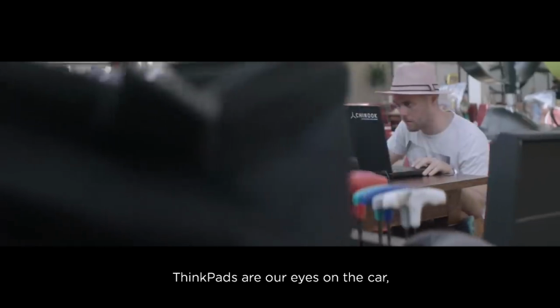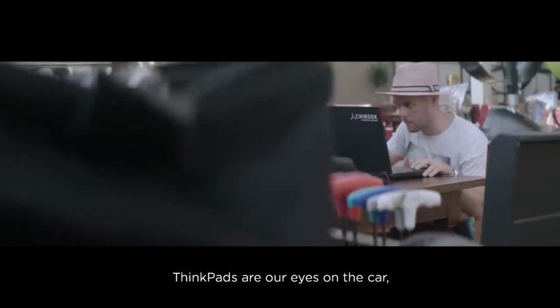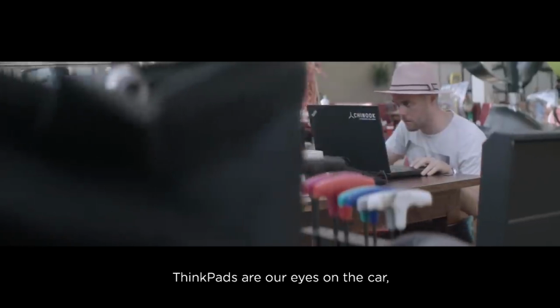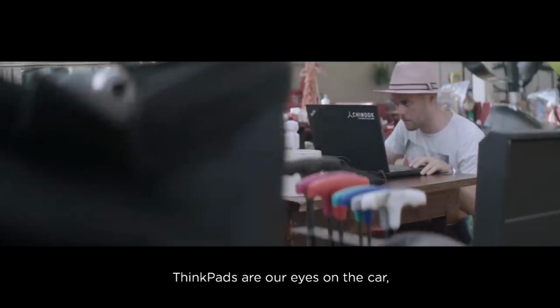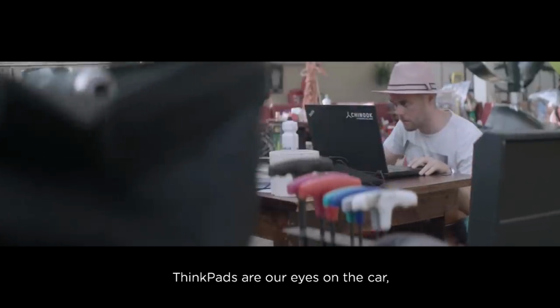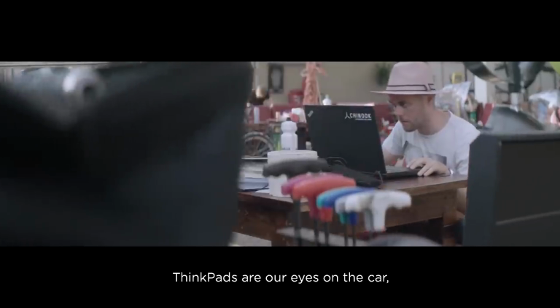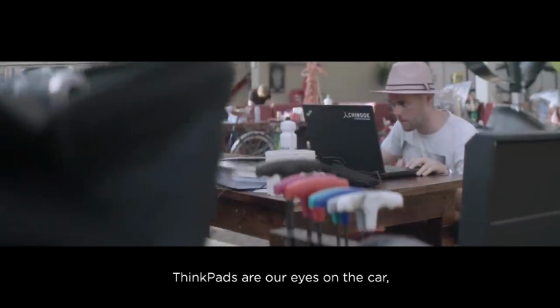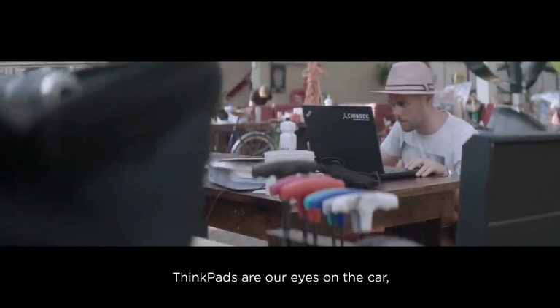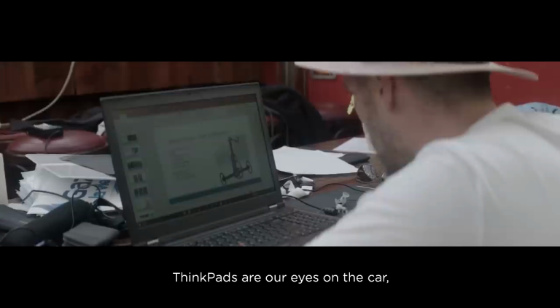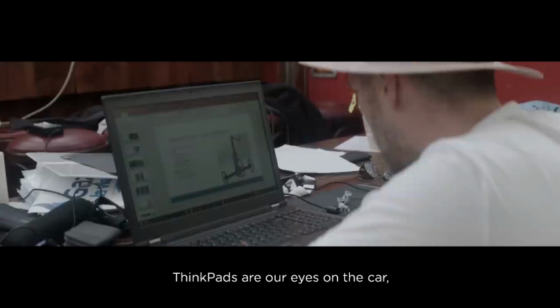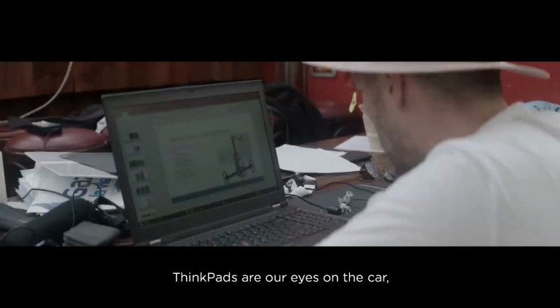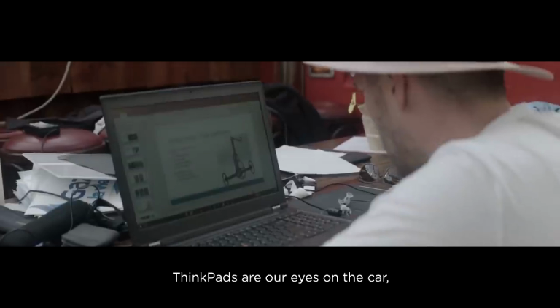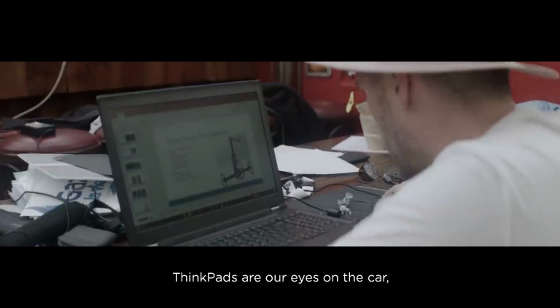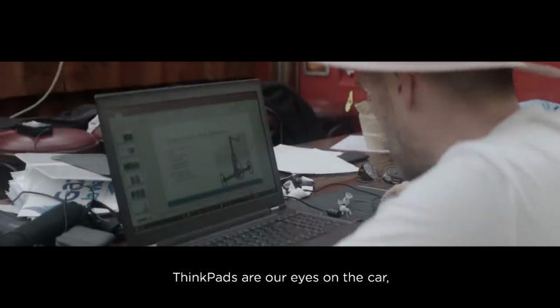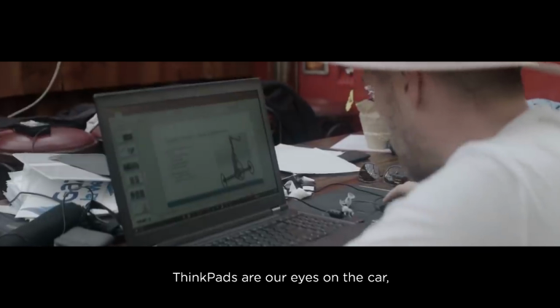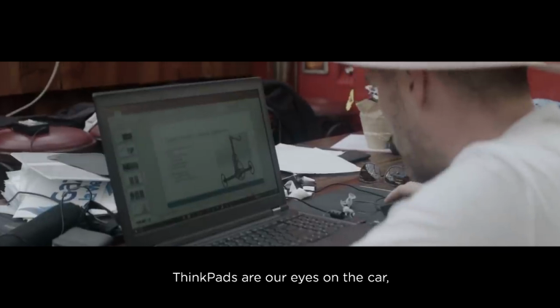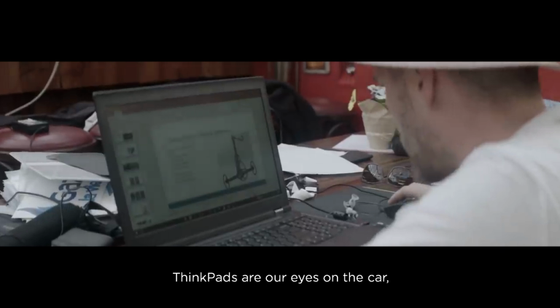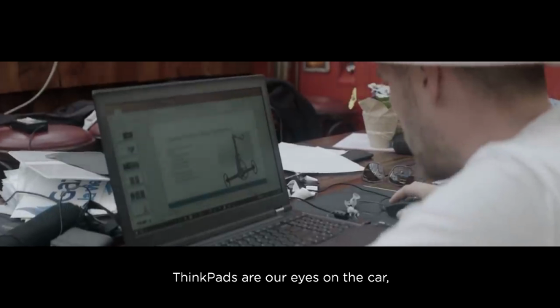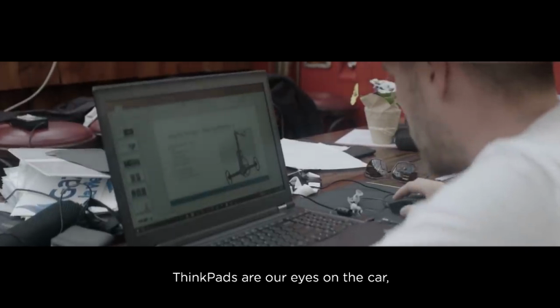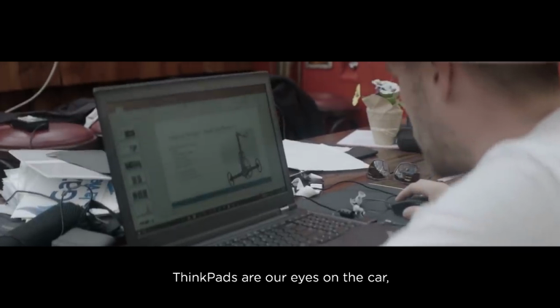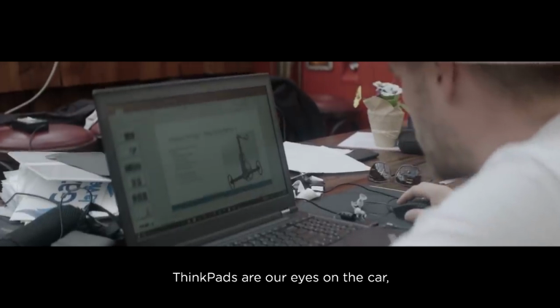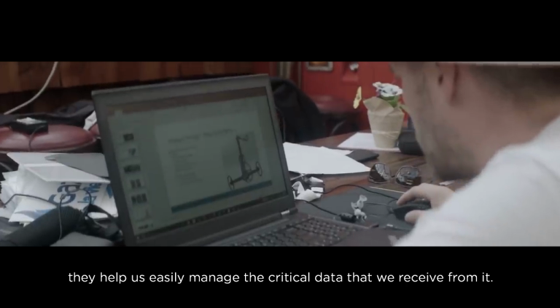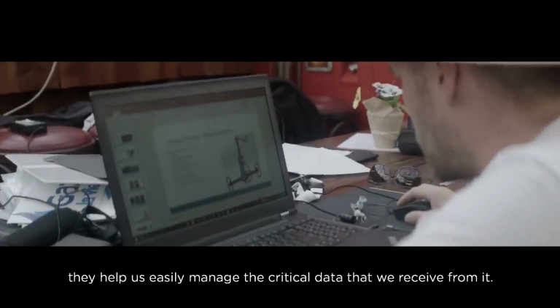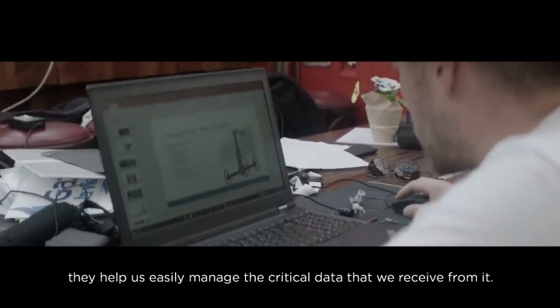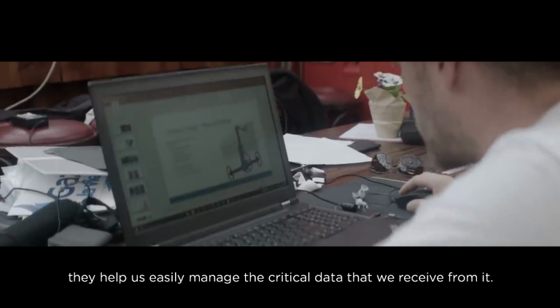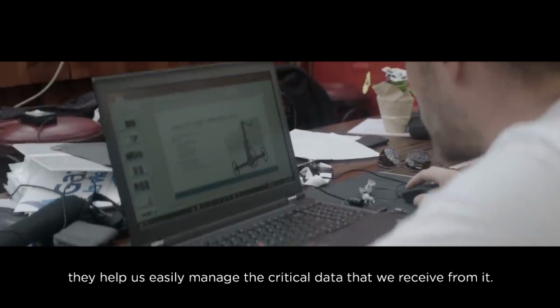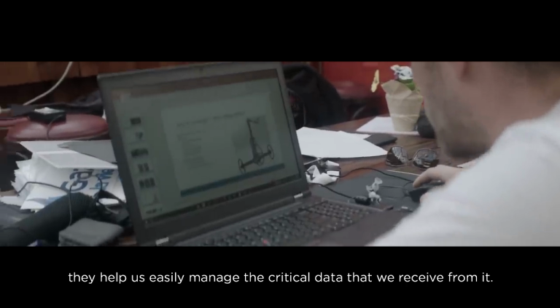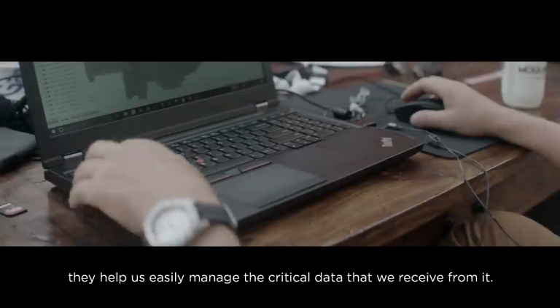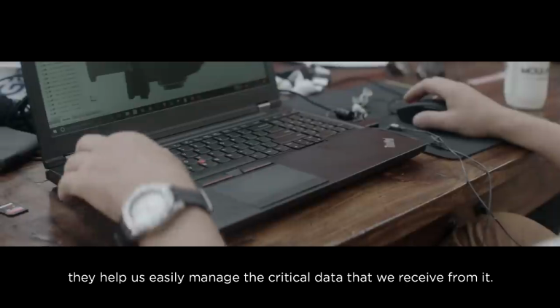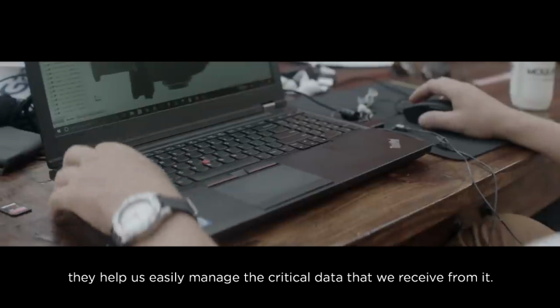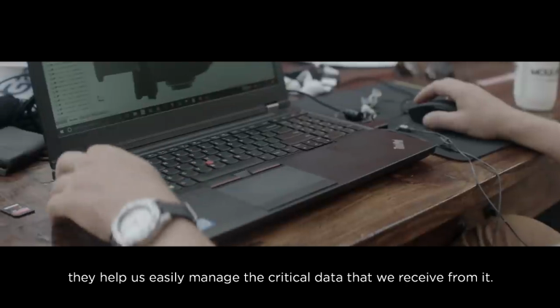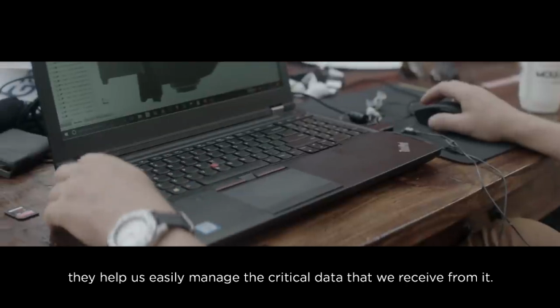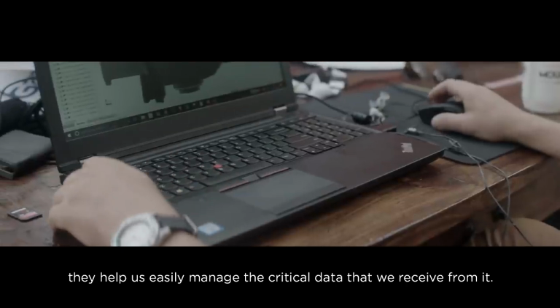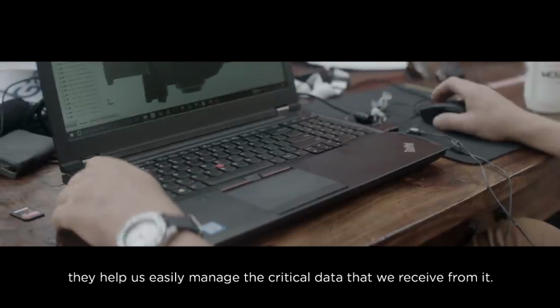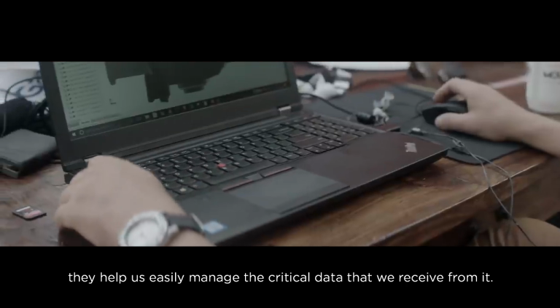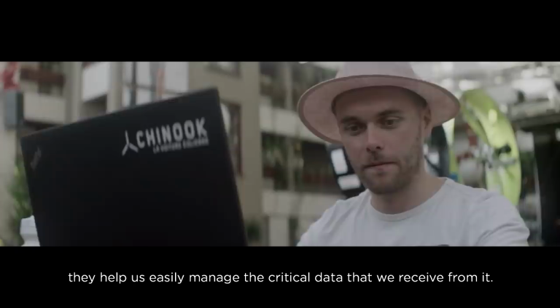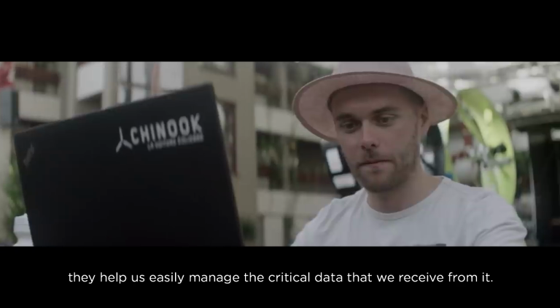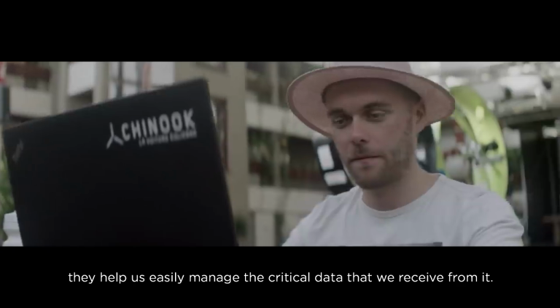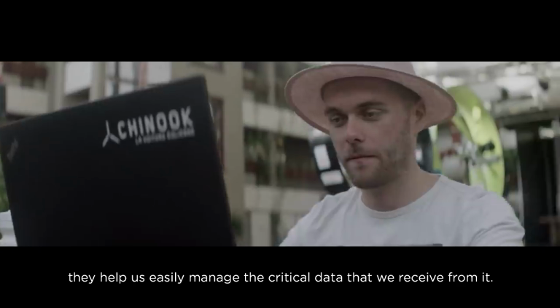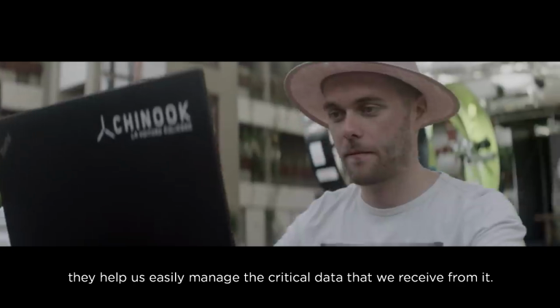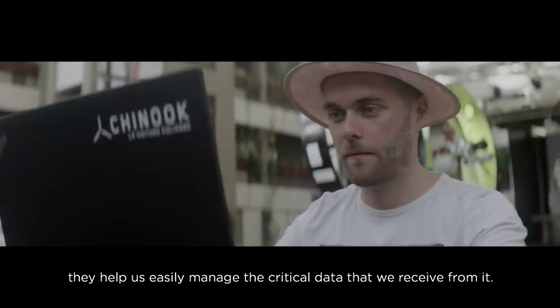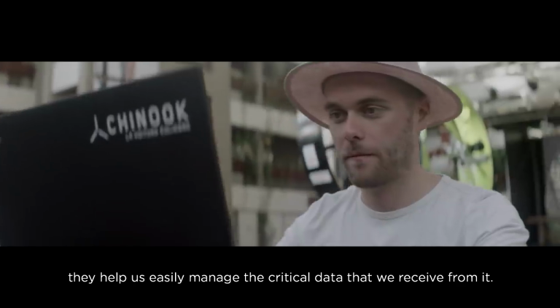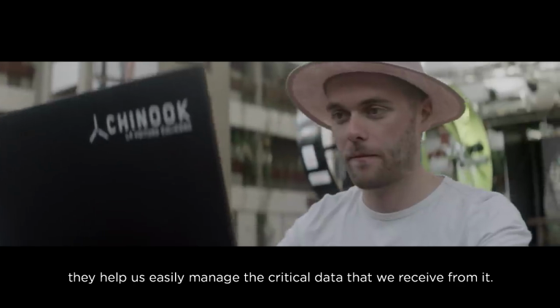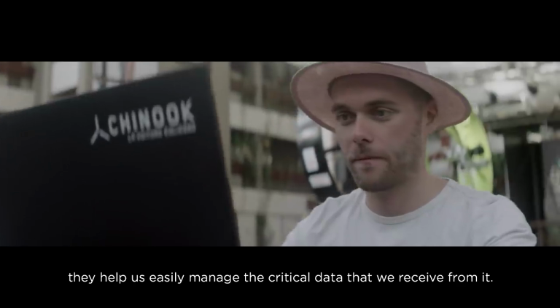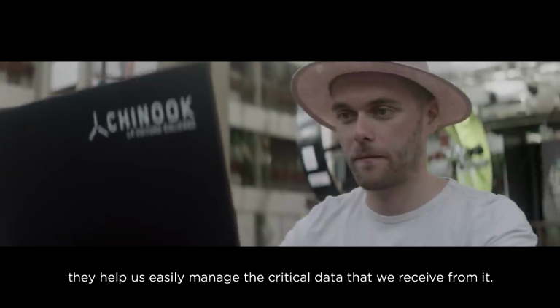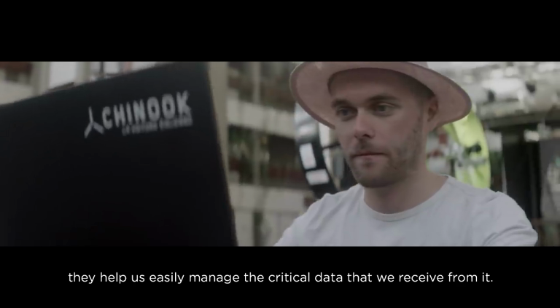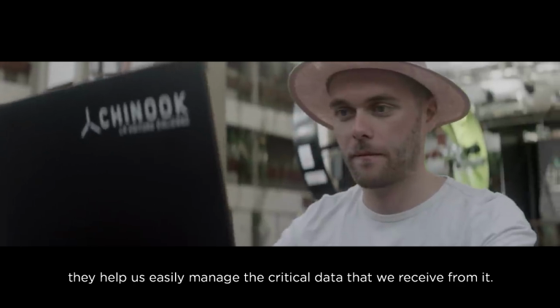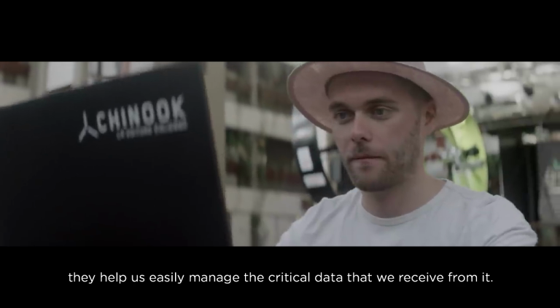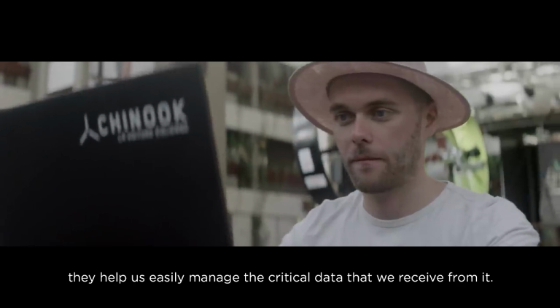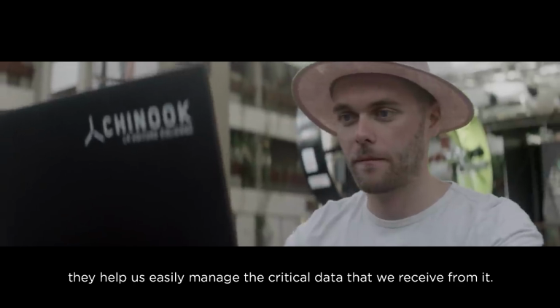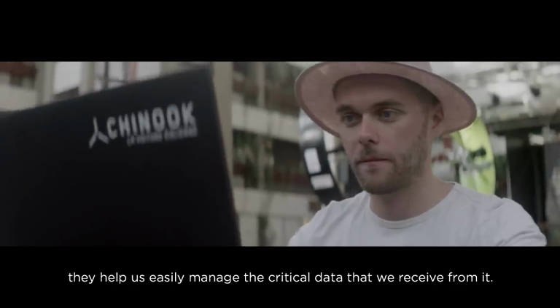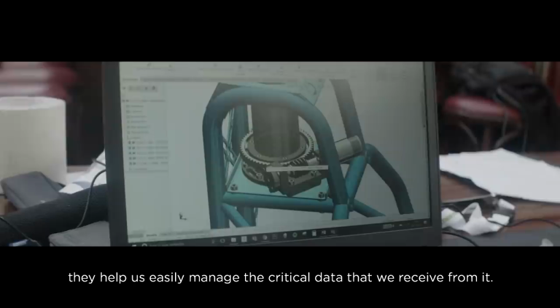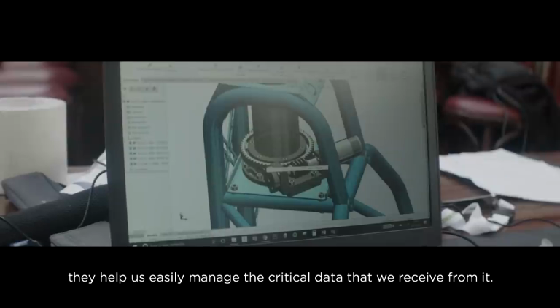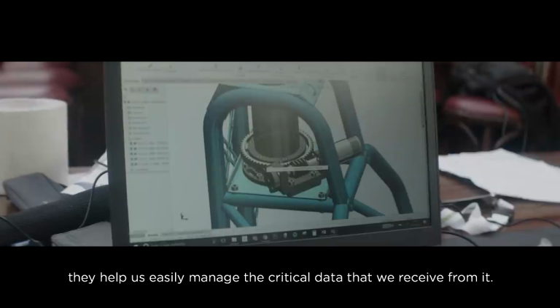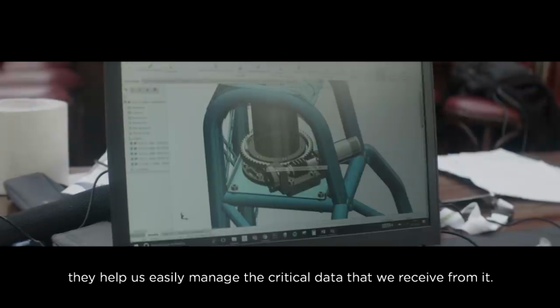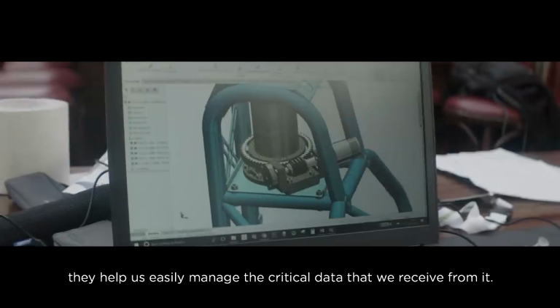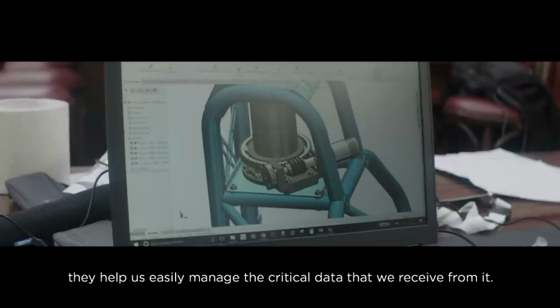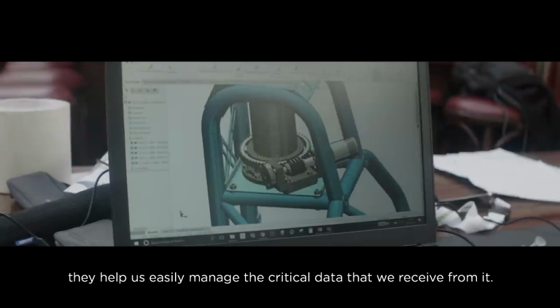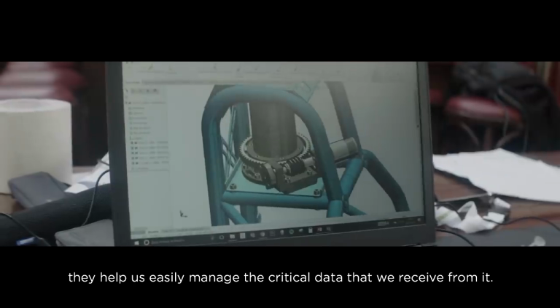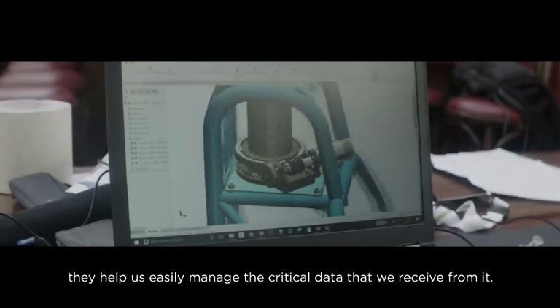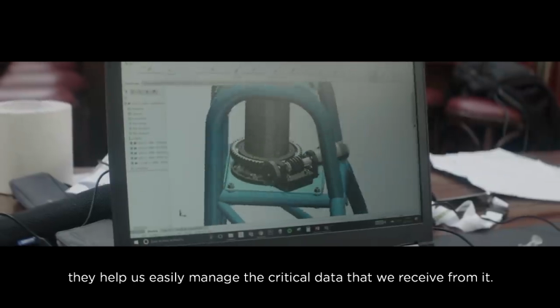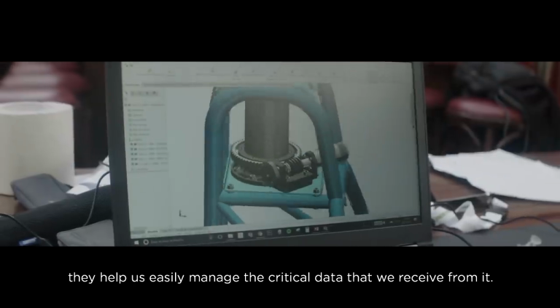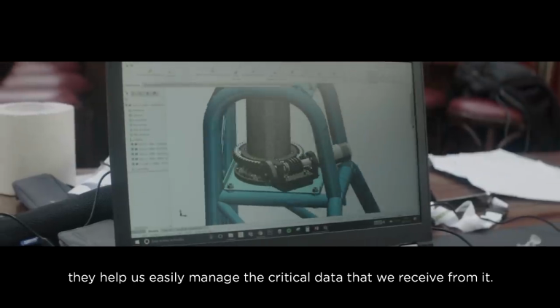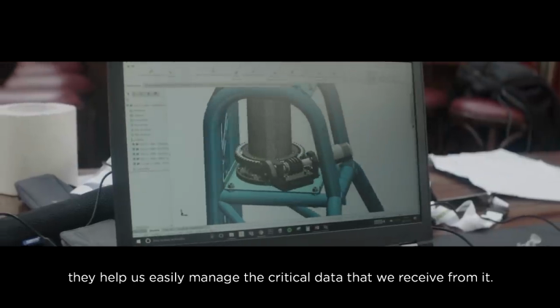ThinkPaths are our eyes on the car. They help us easily manage the critical data that we receive from it.